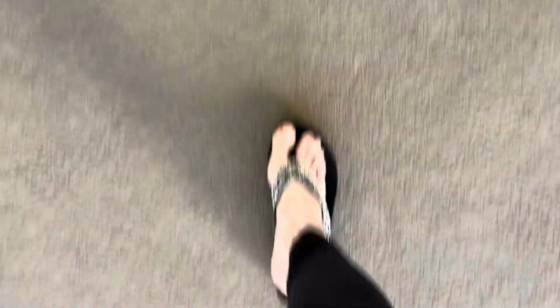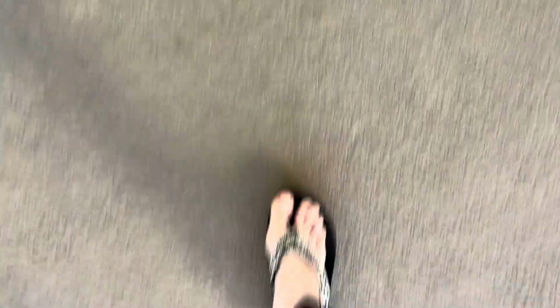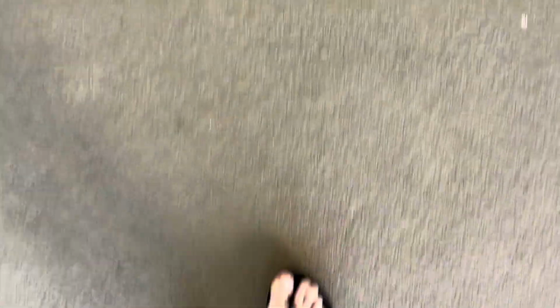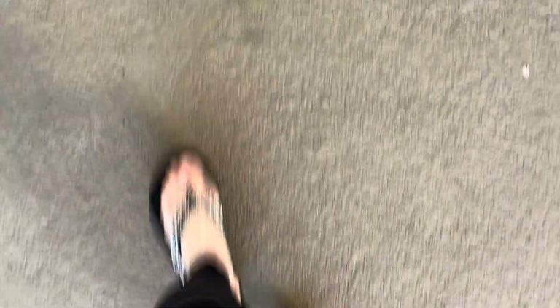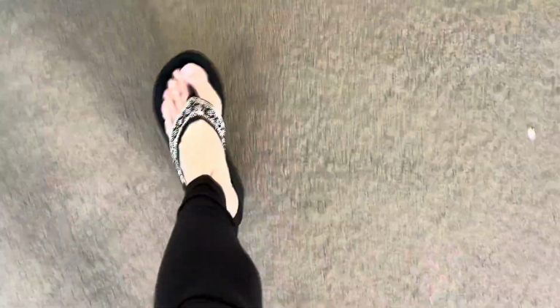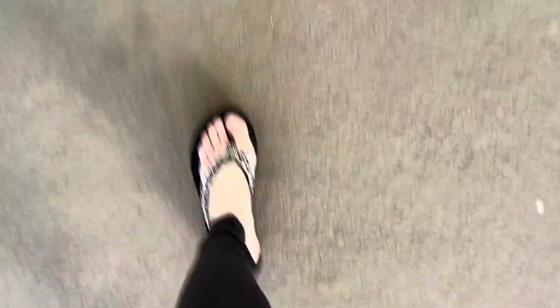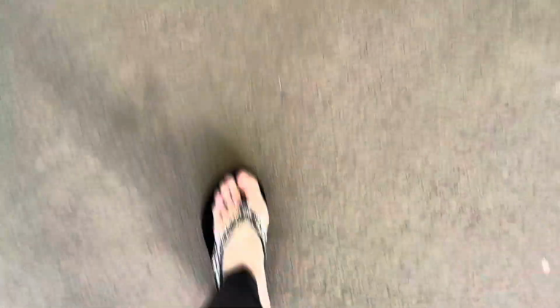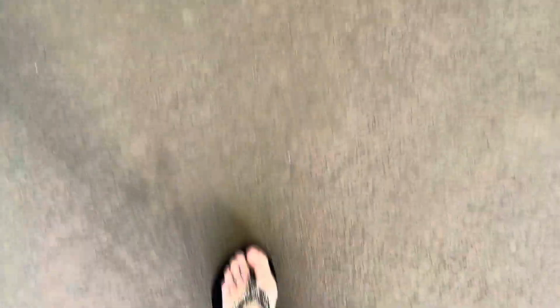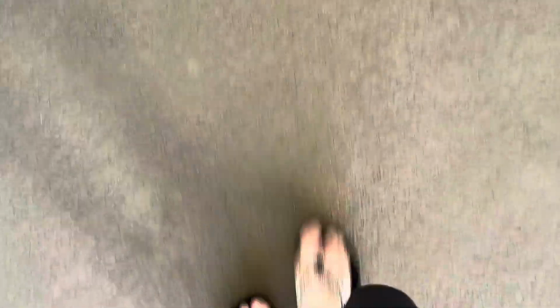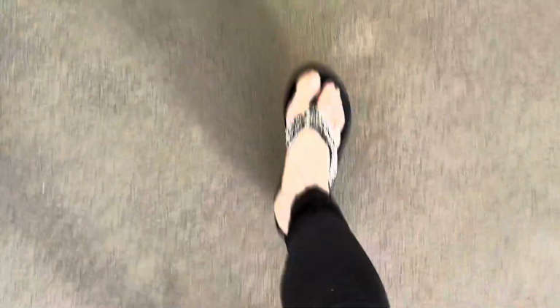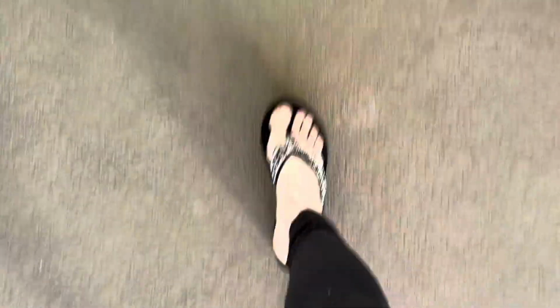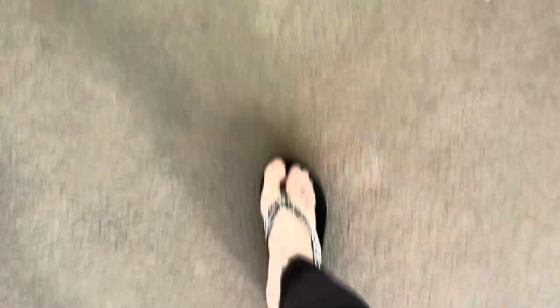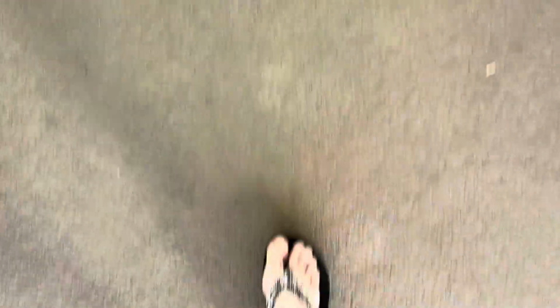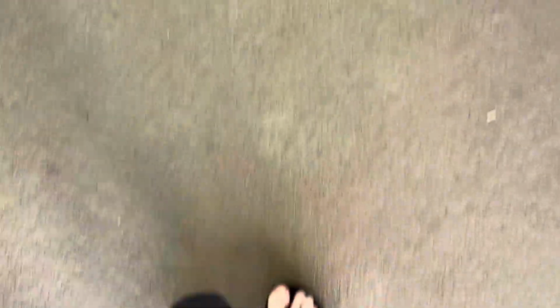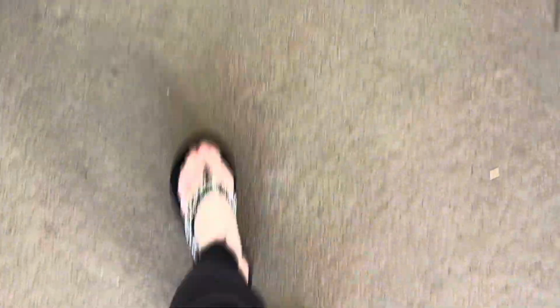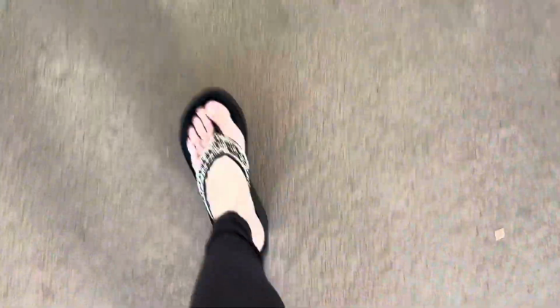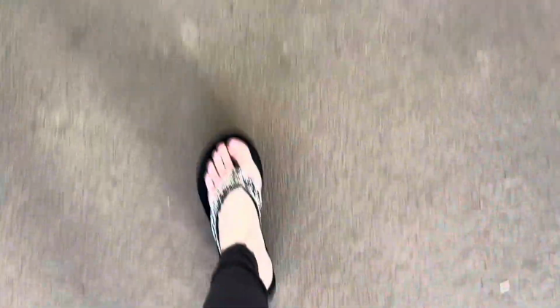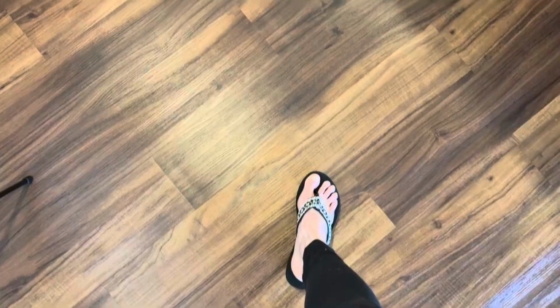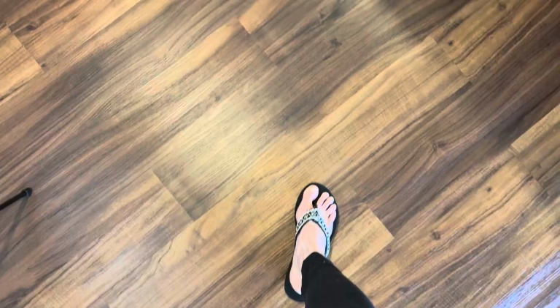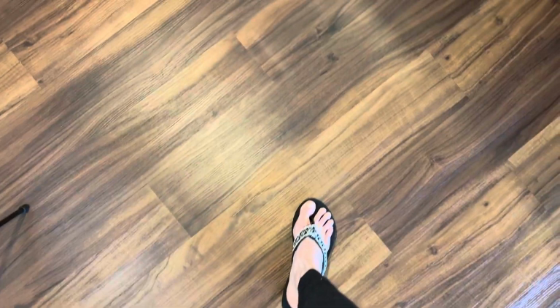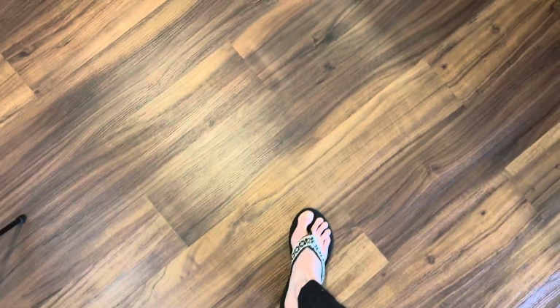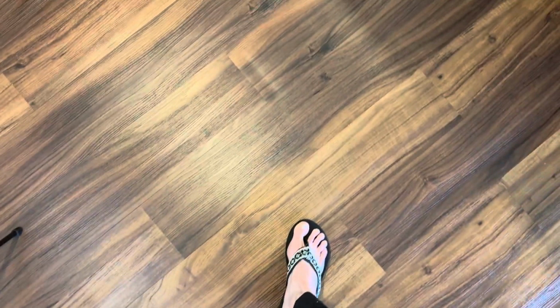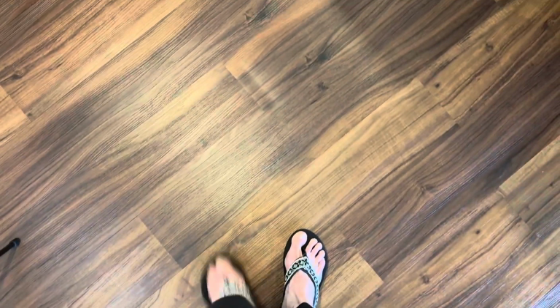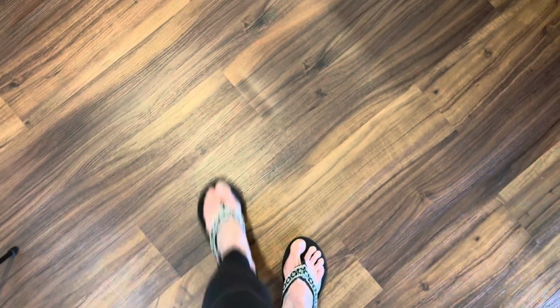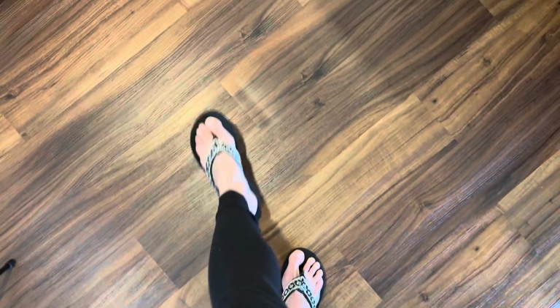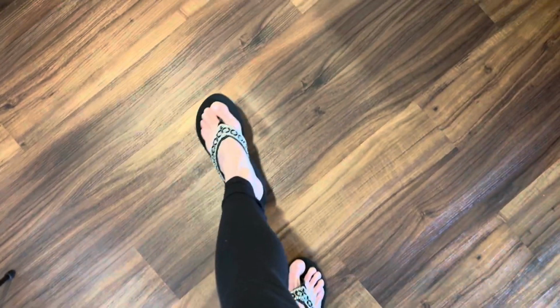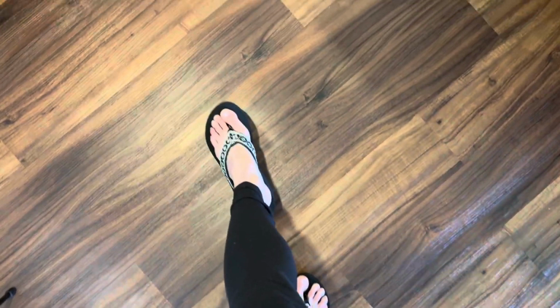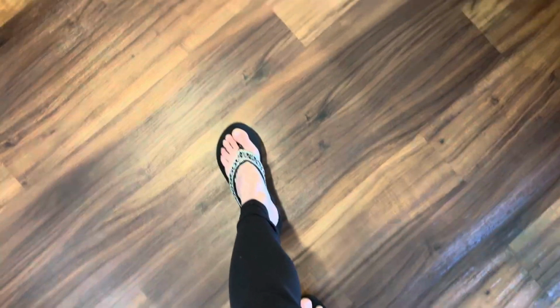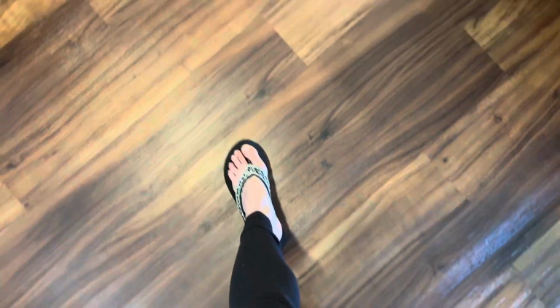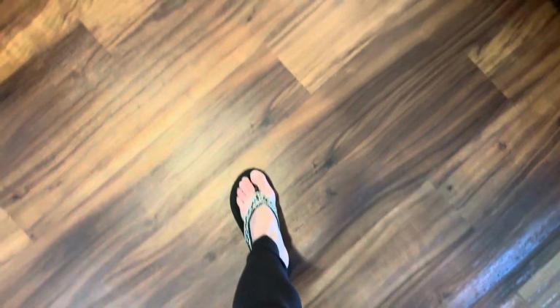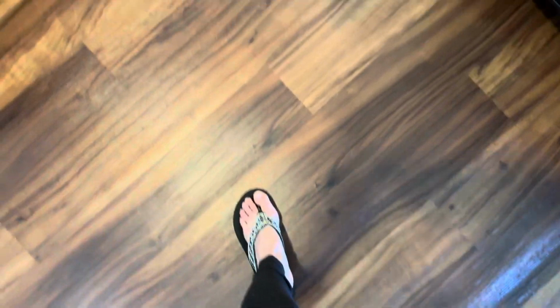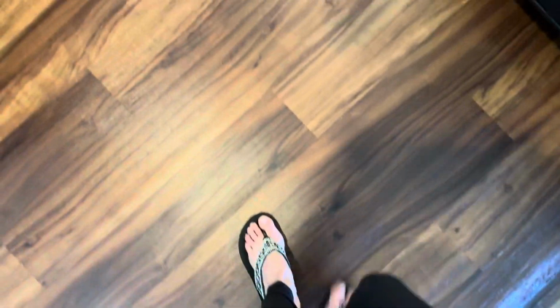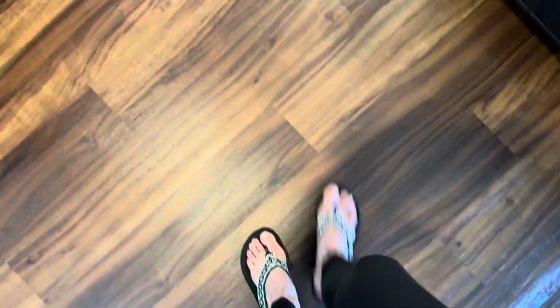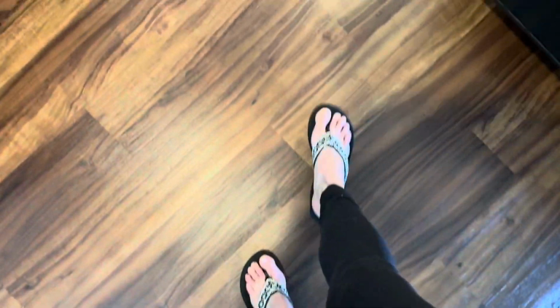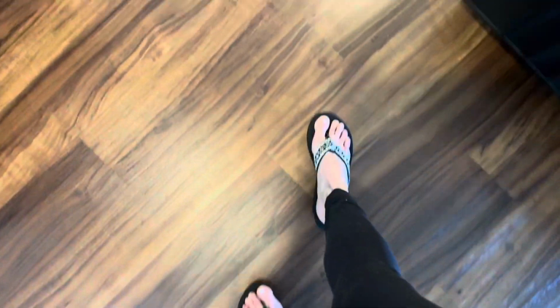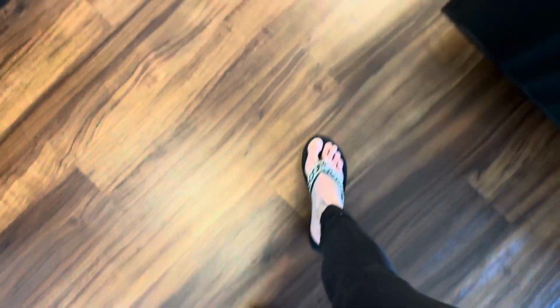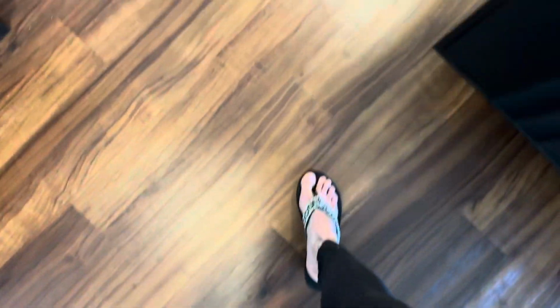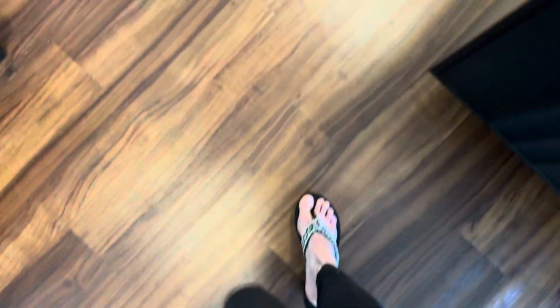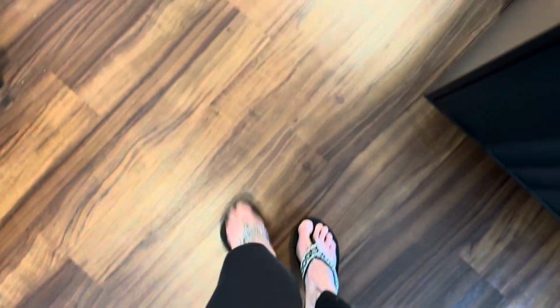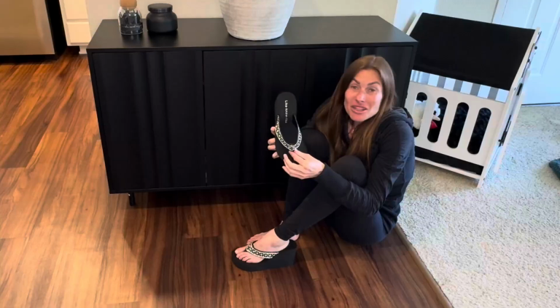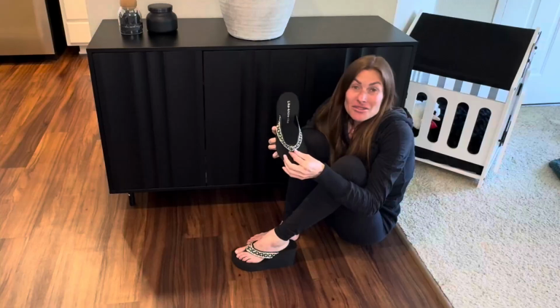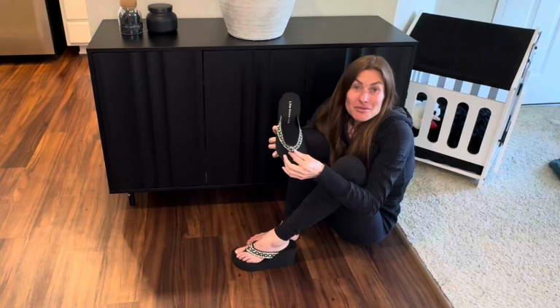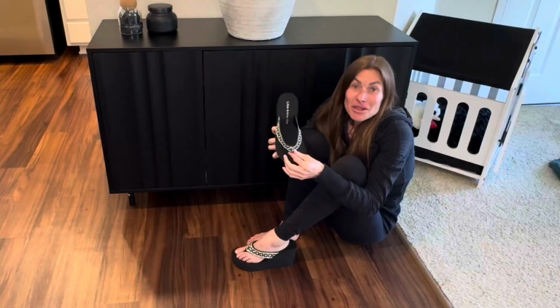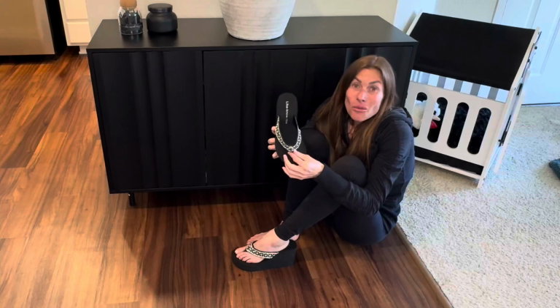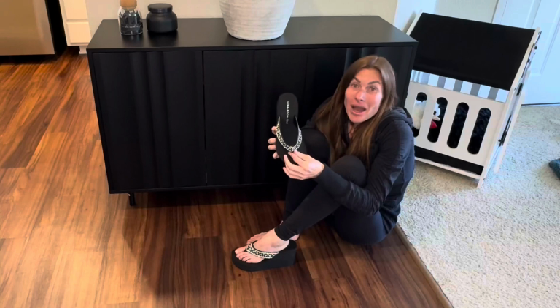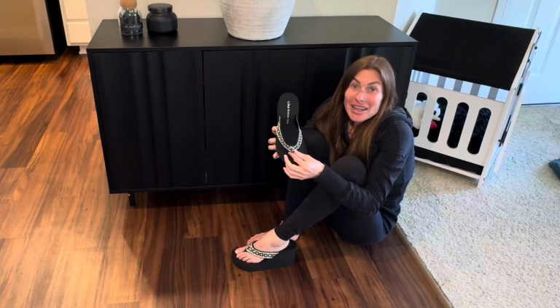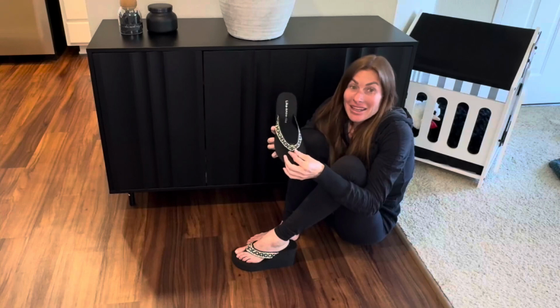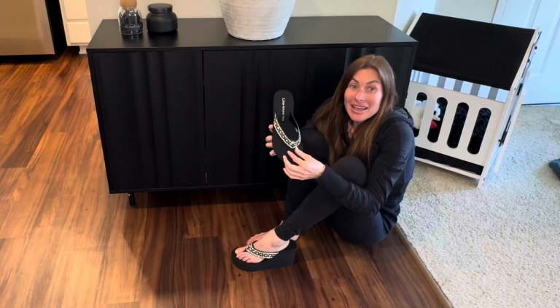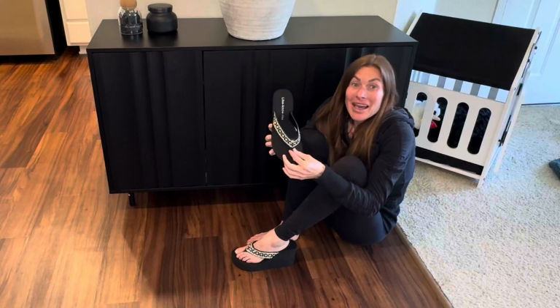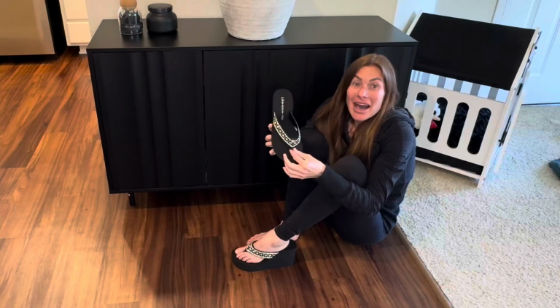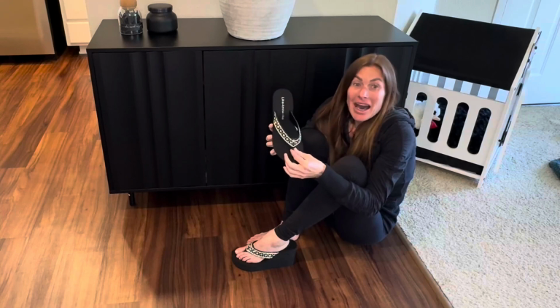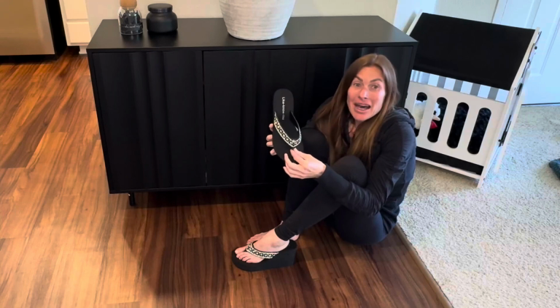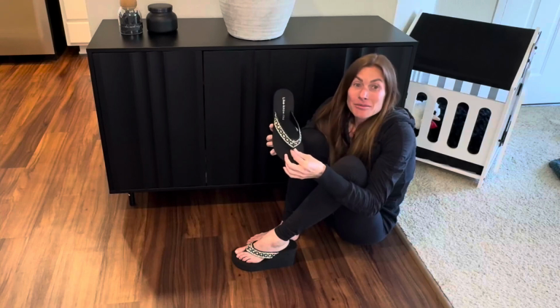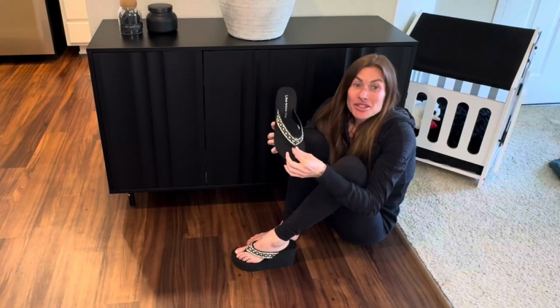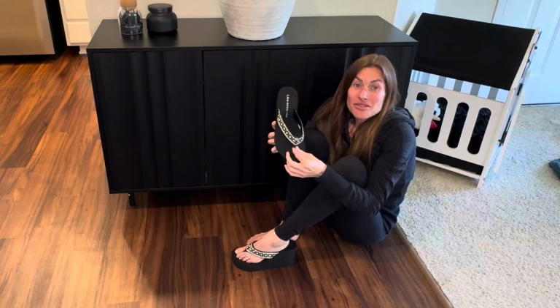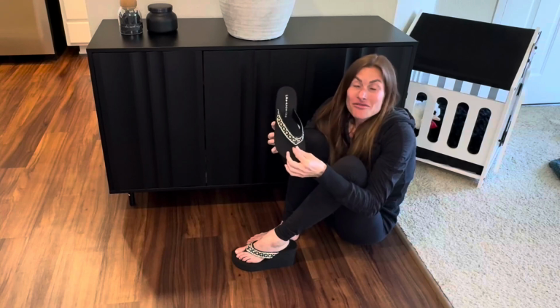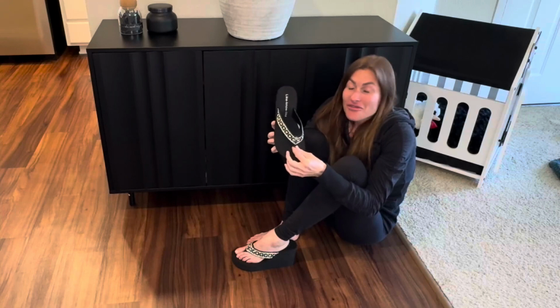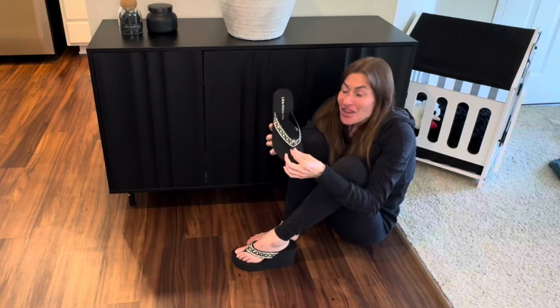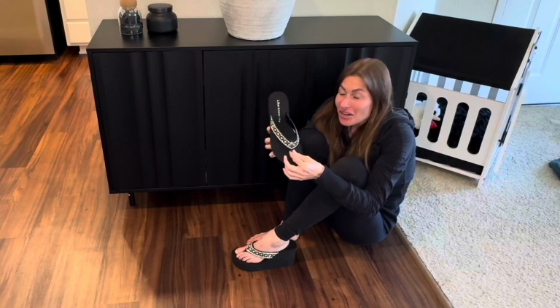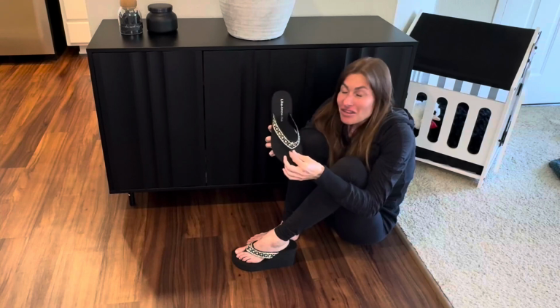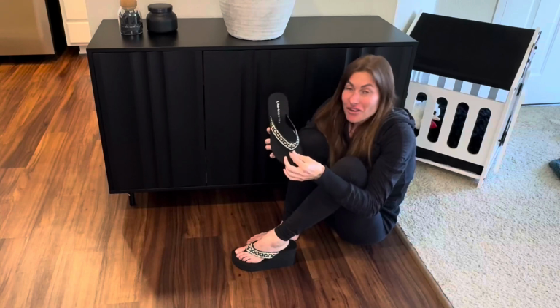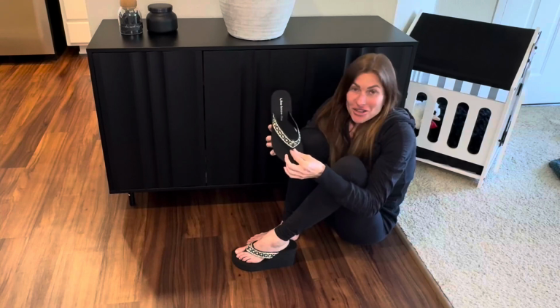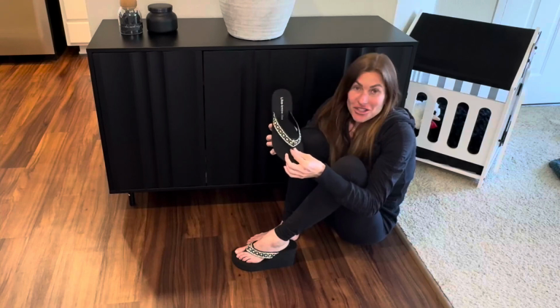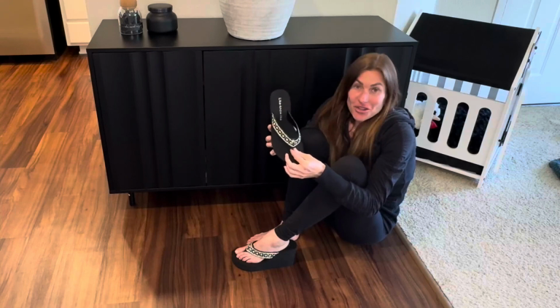You could wear them on vacation, out shopping, on a walk, at a party. You could even use them in a wedding. Very versatile.